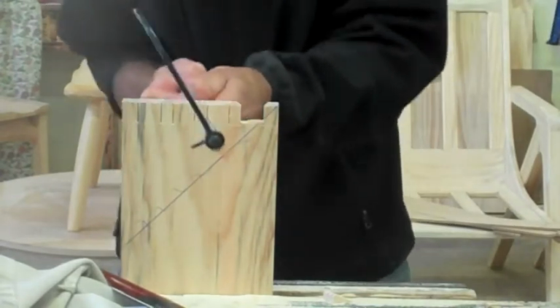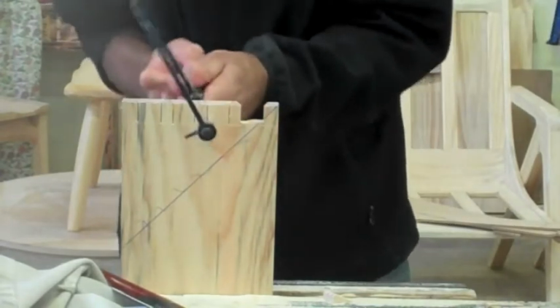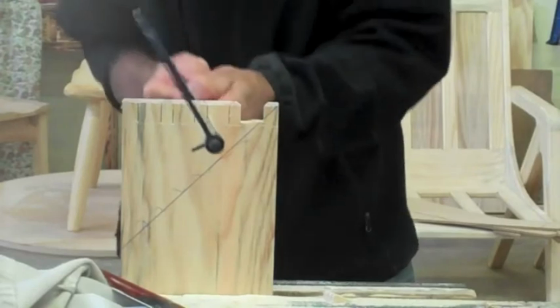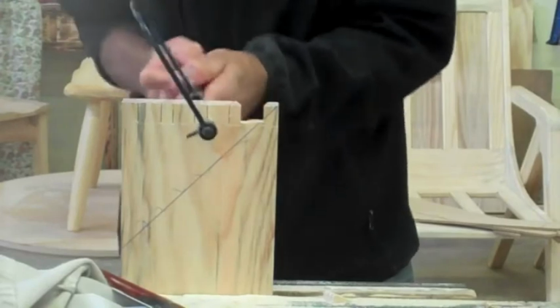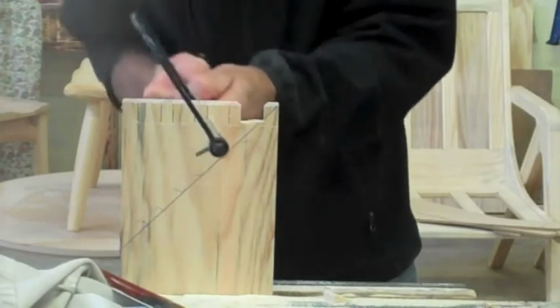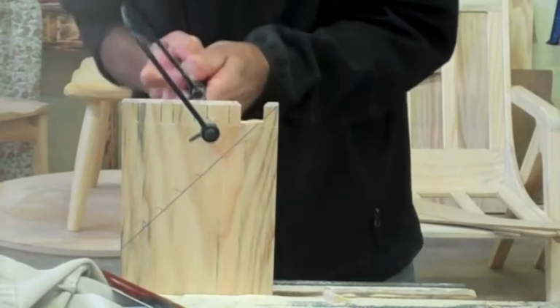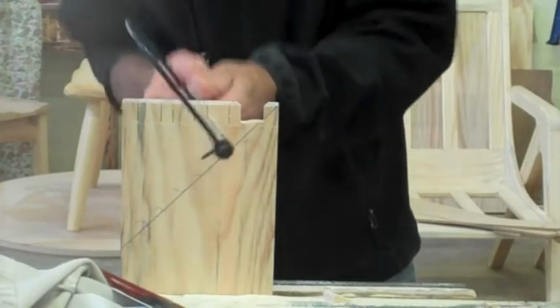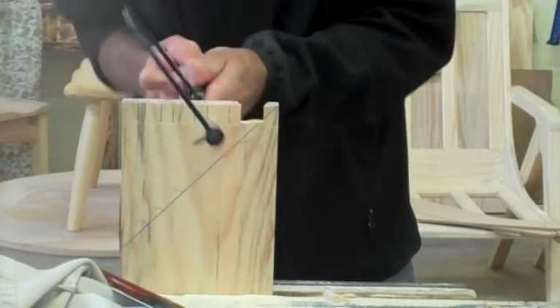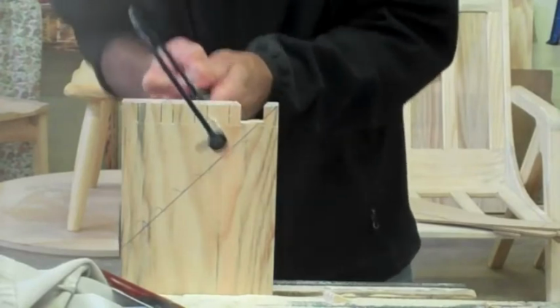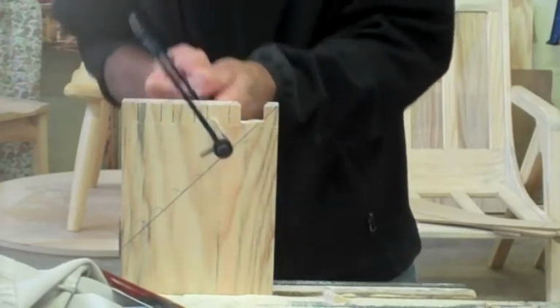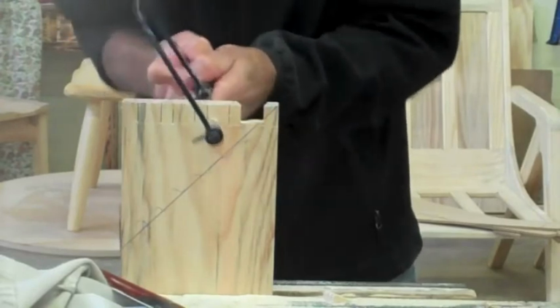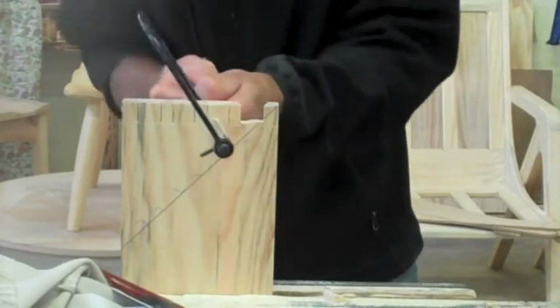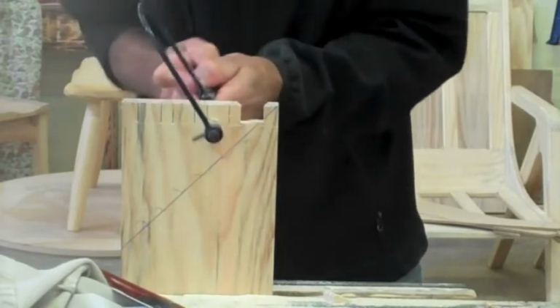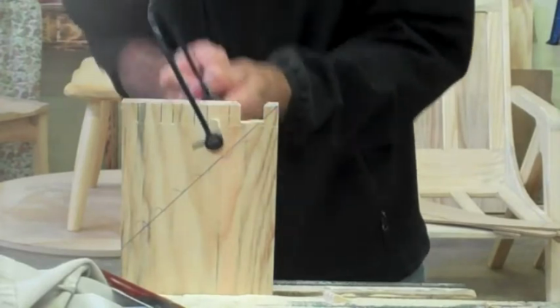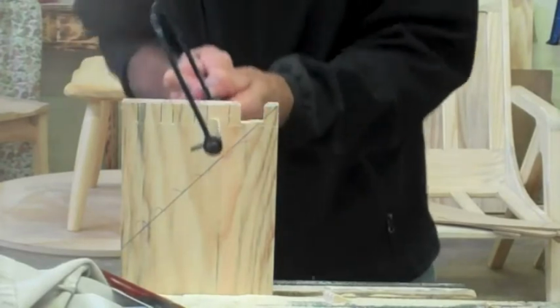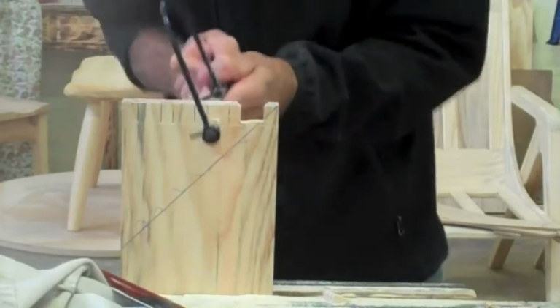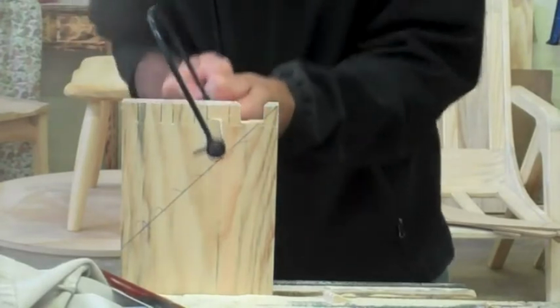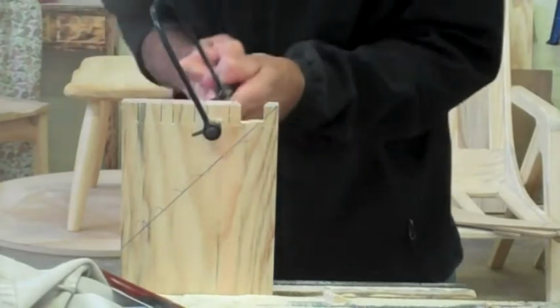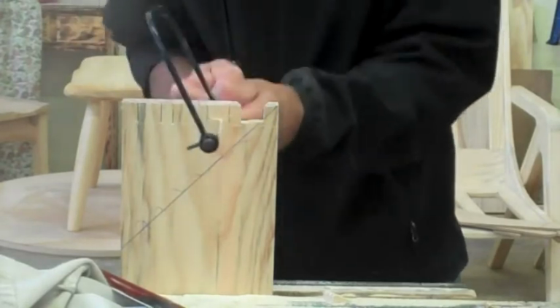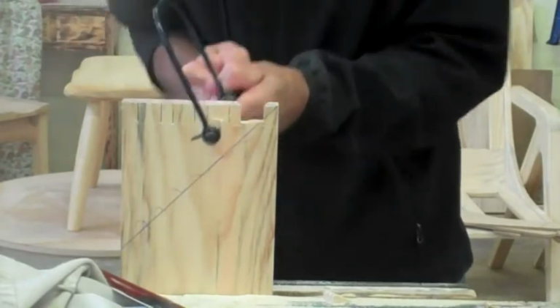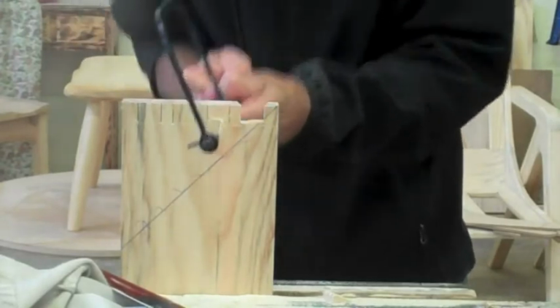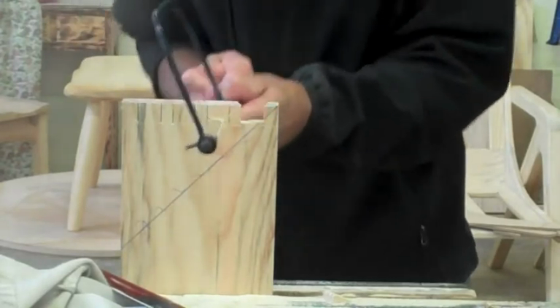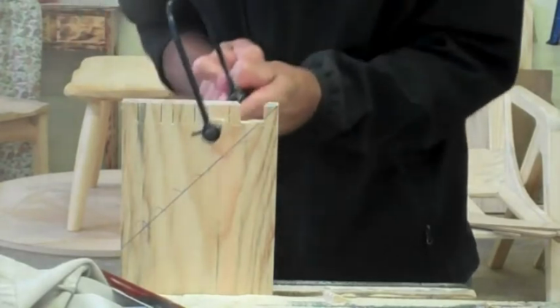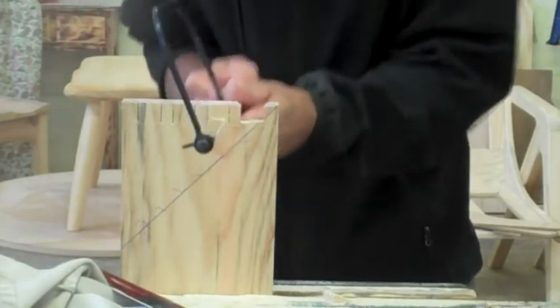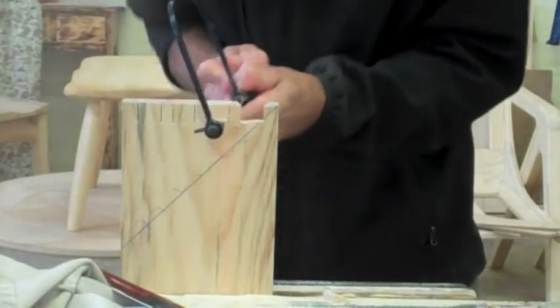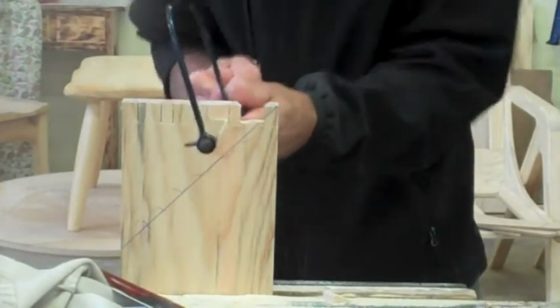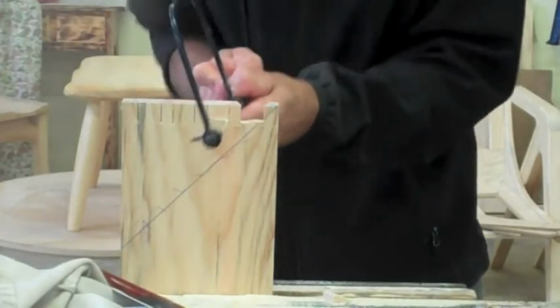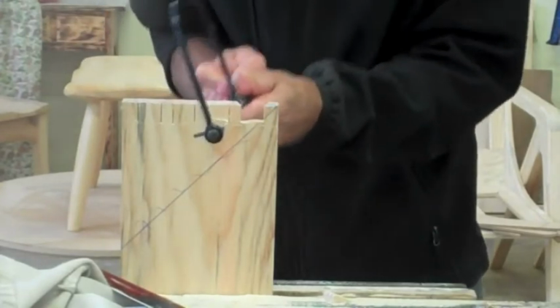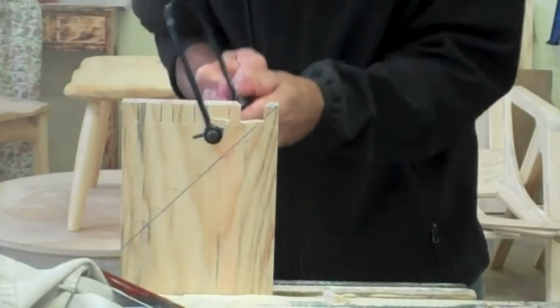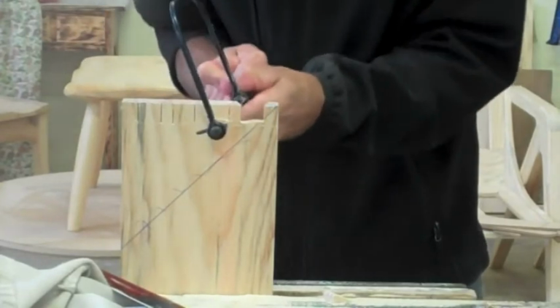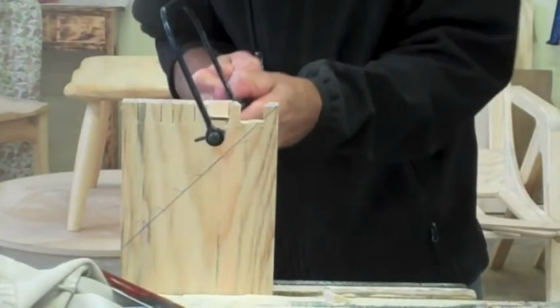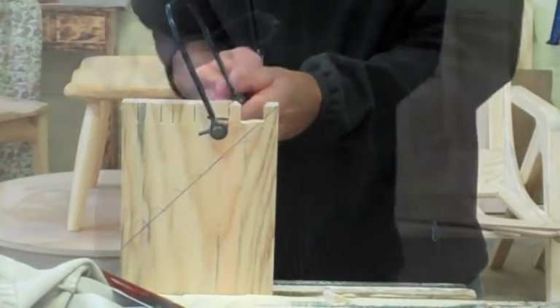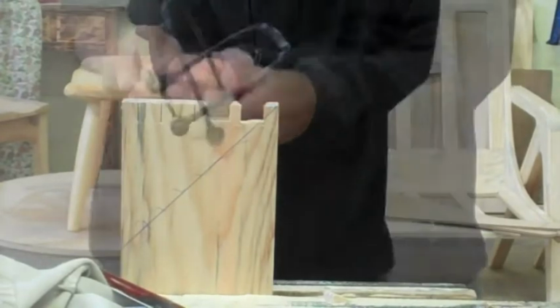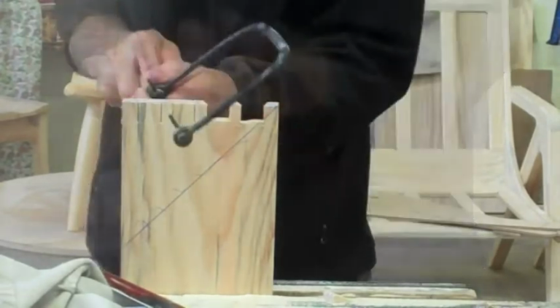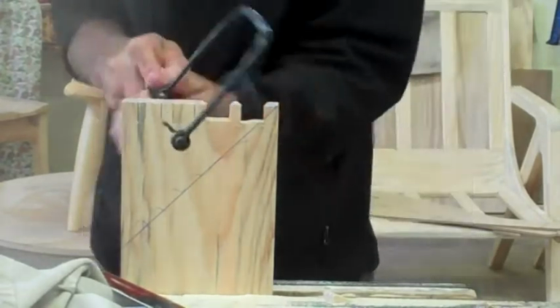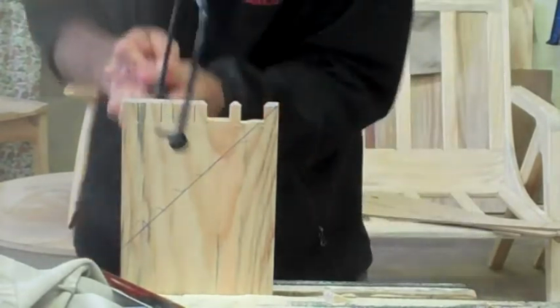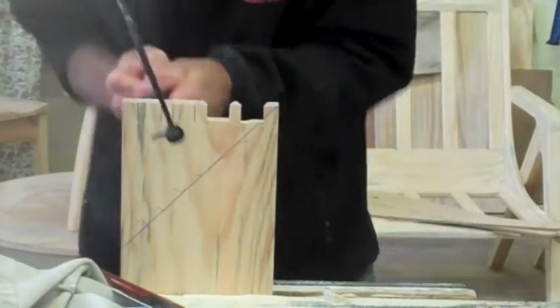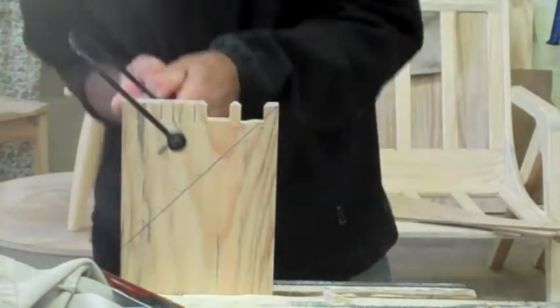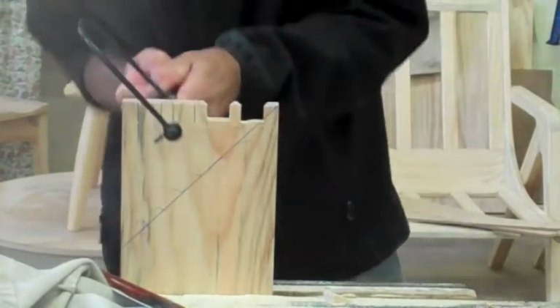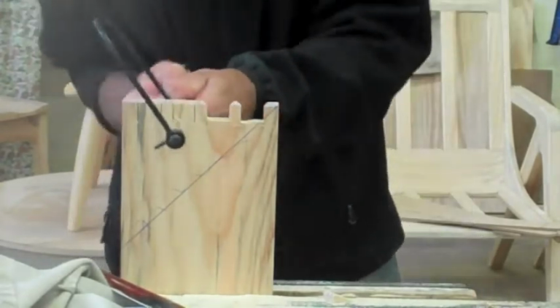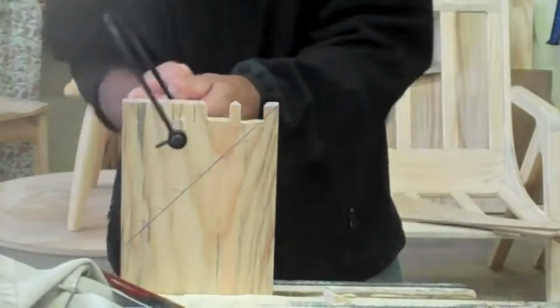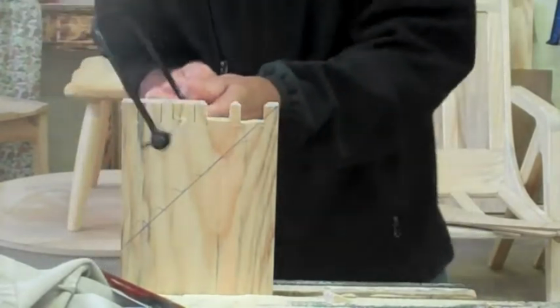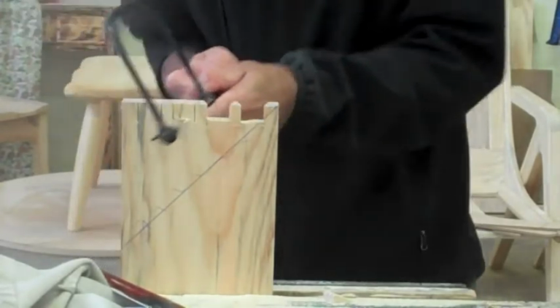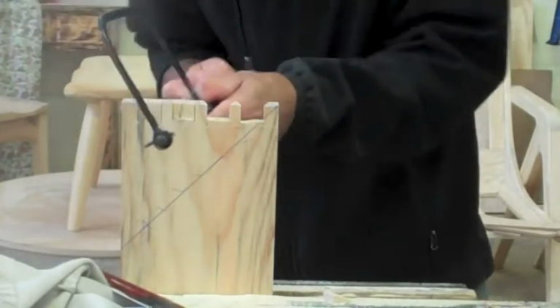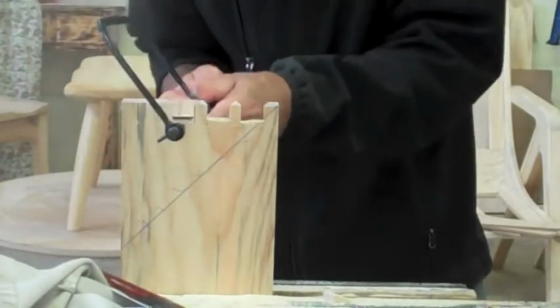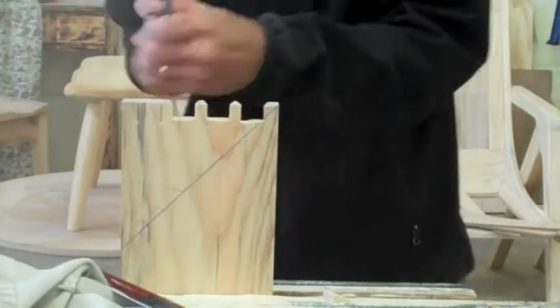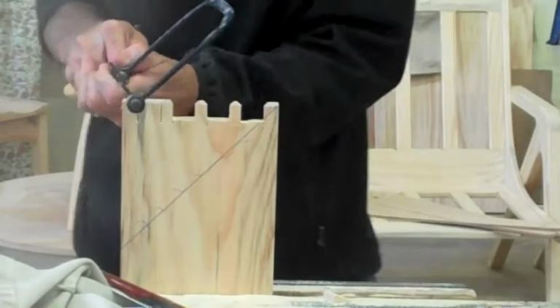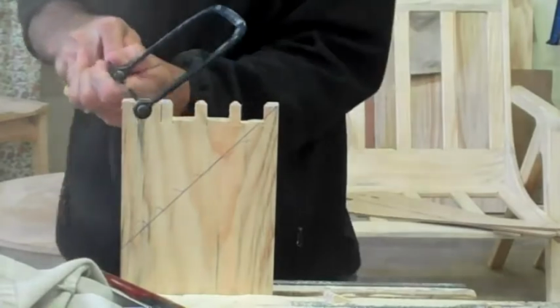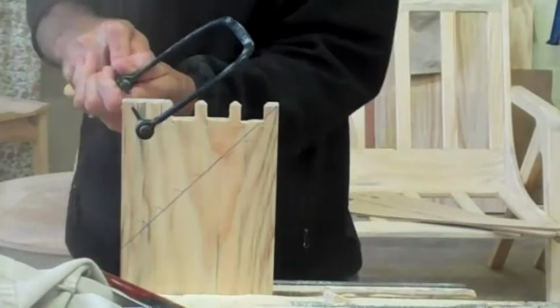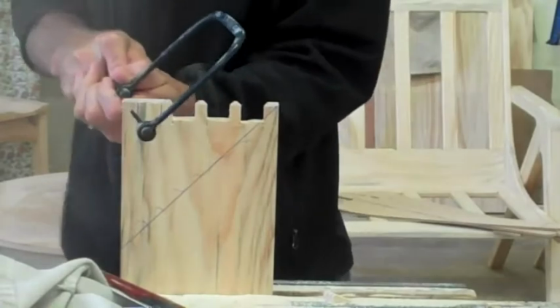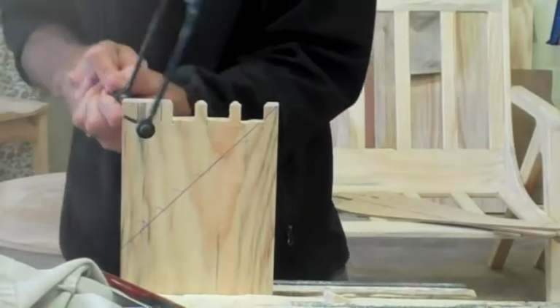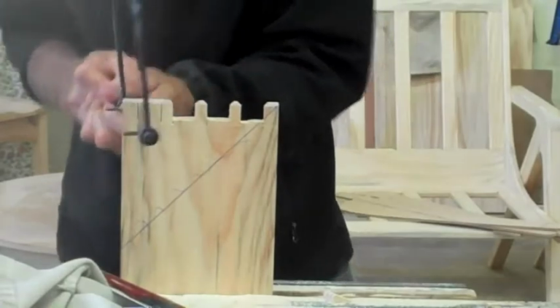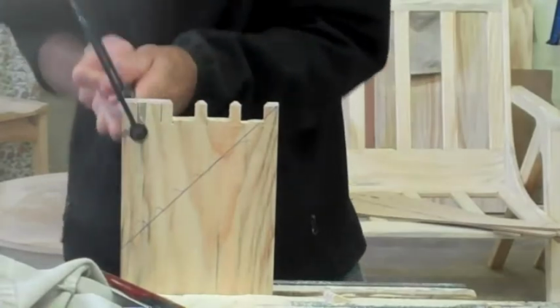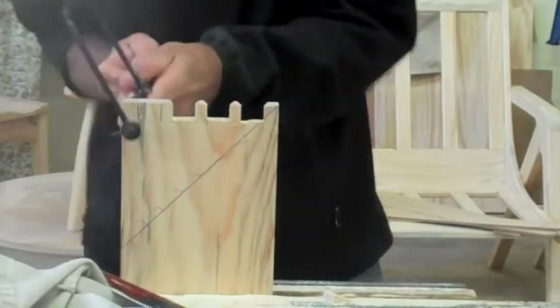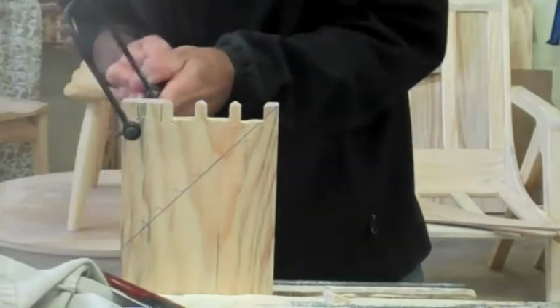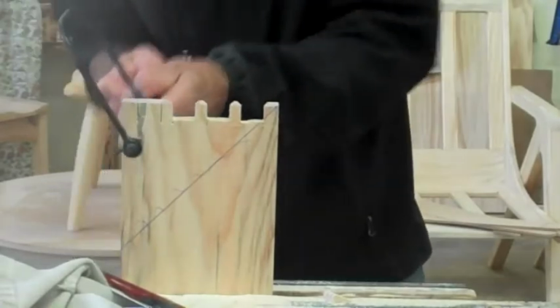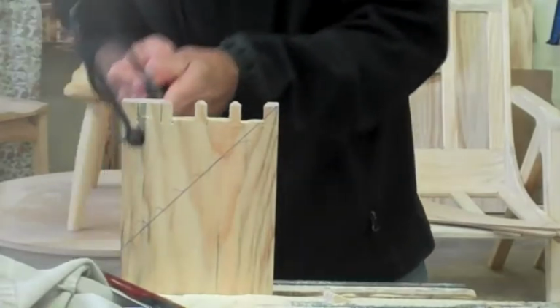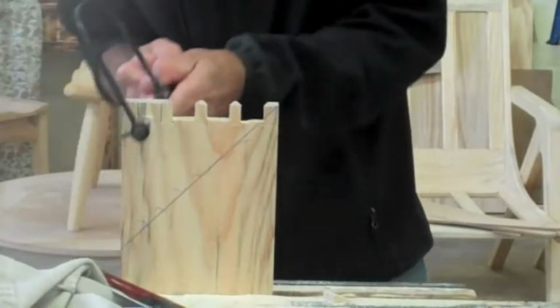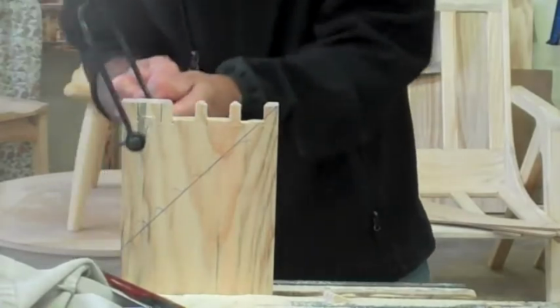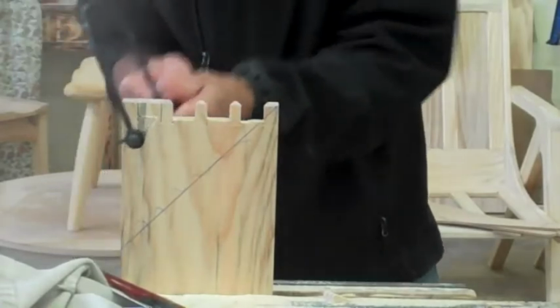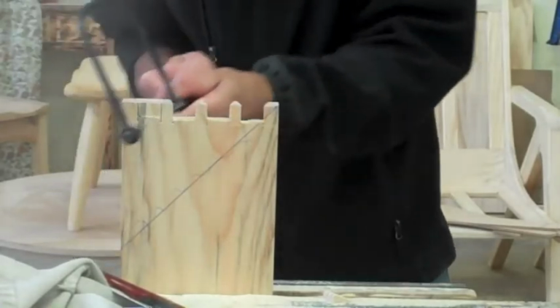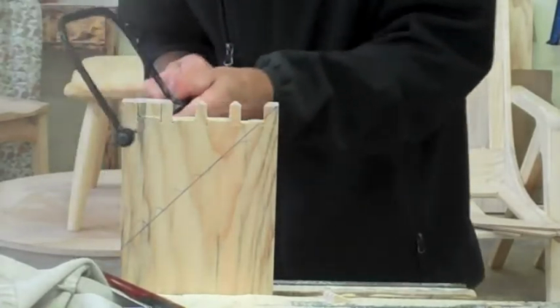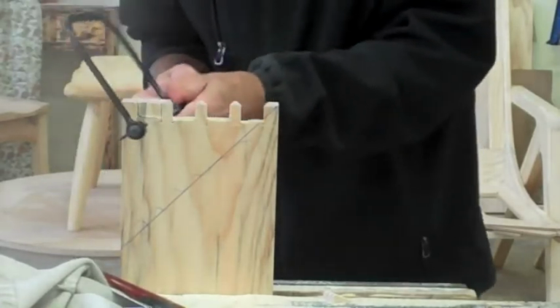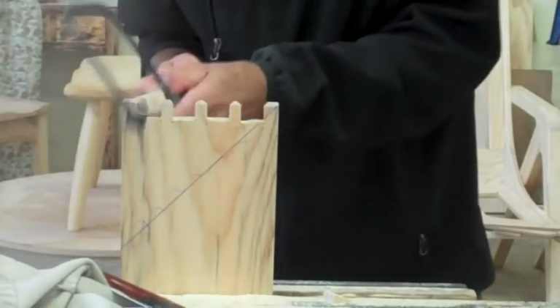I have a piece of masking tape on the handle of my coping saw that stops my hand slipping off the end.